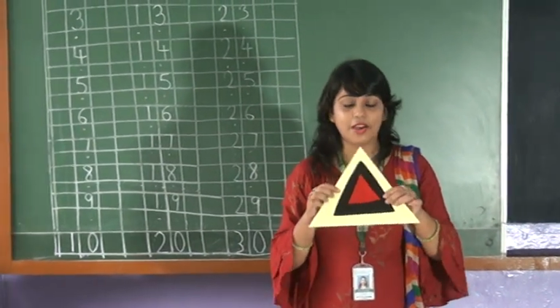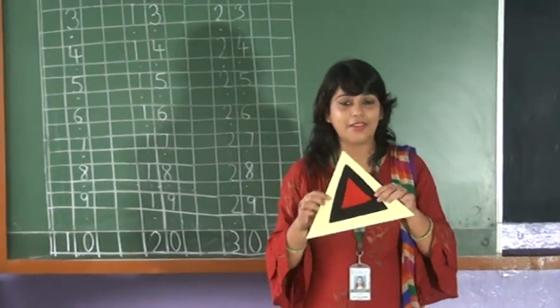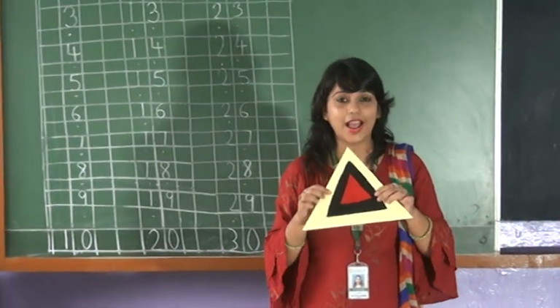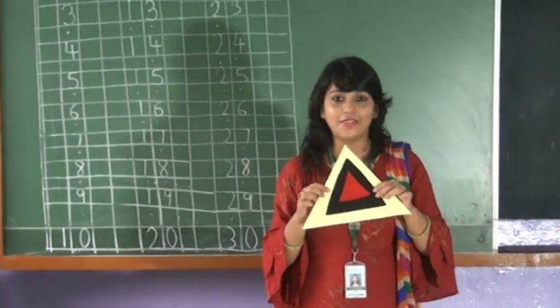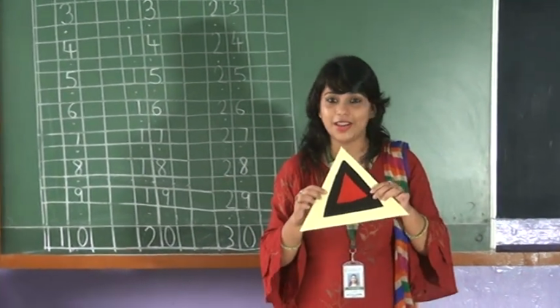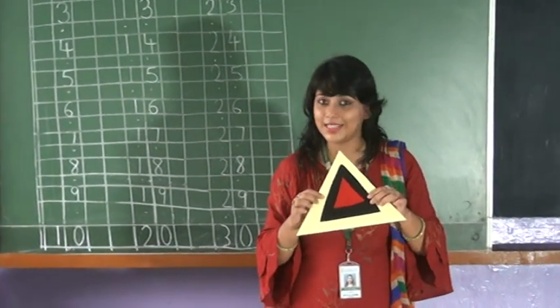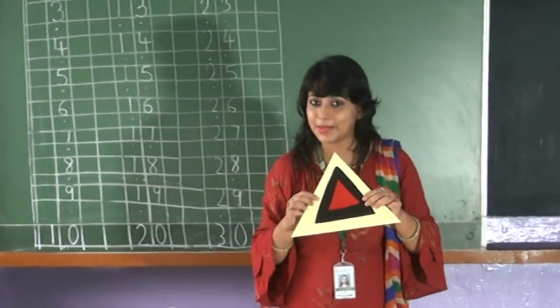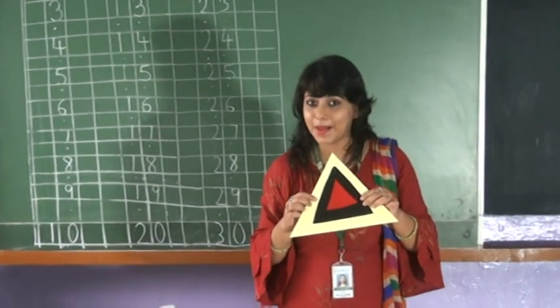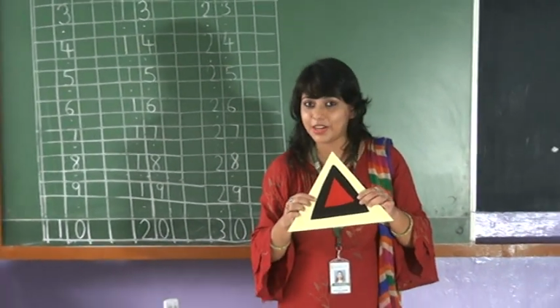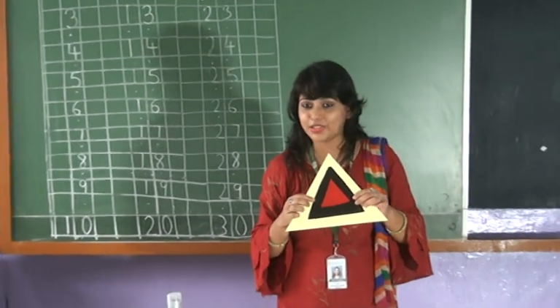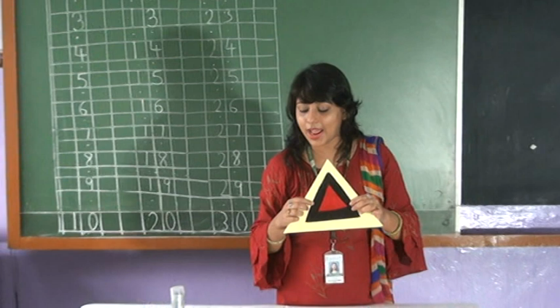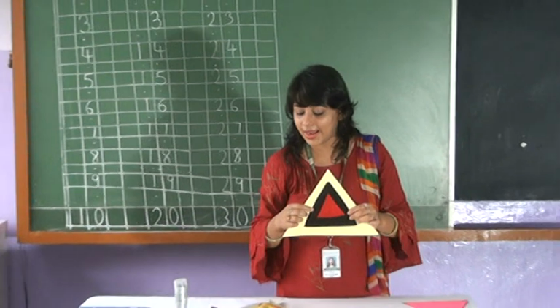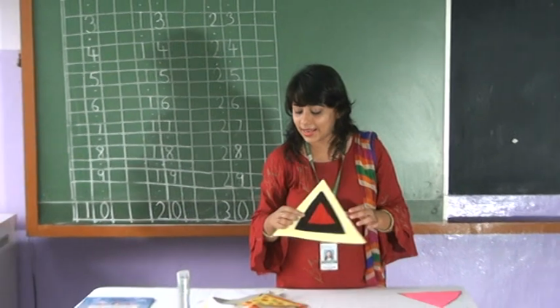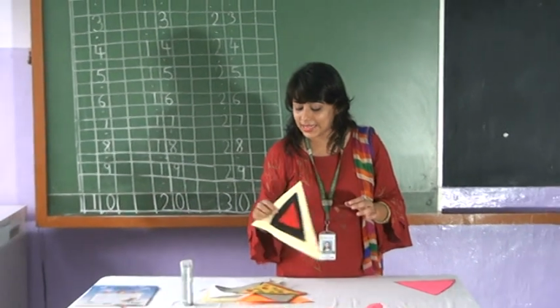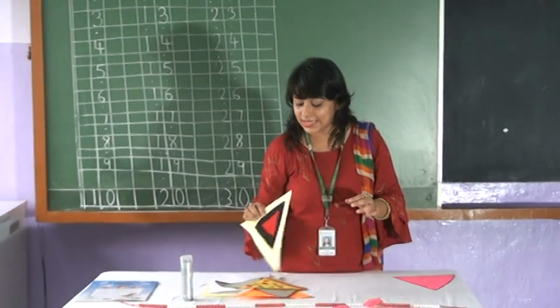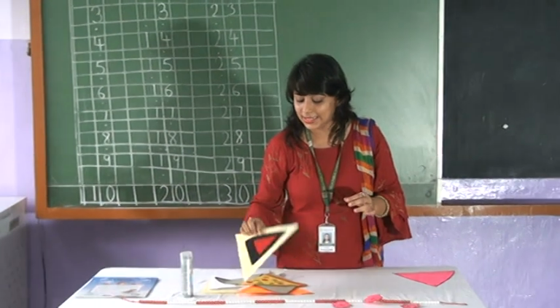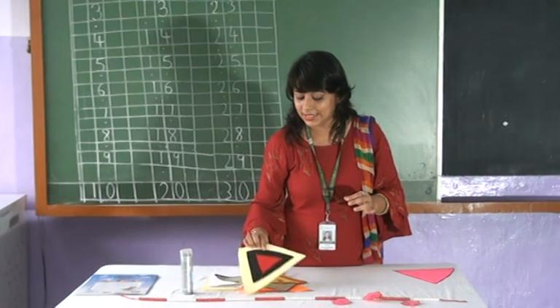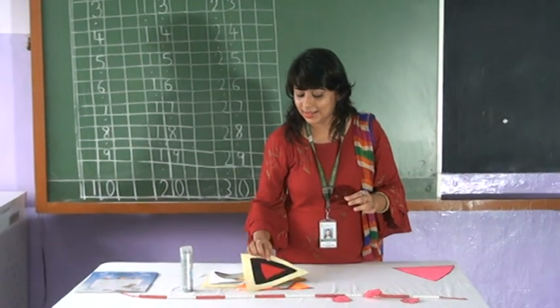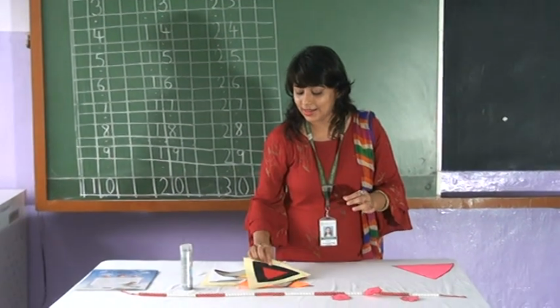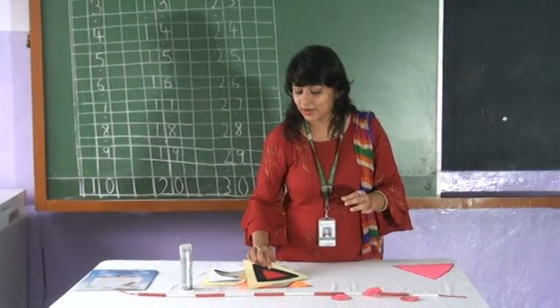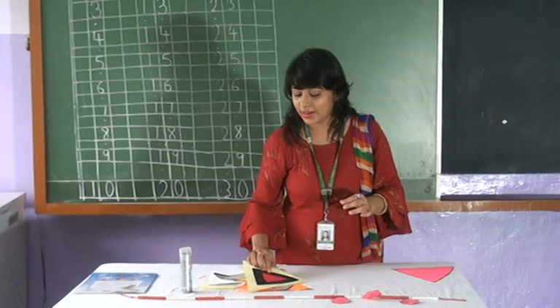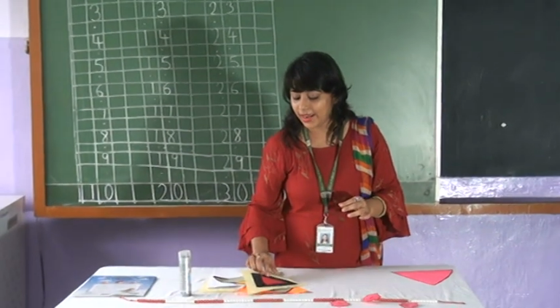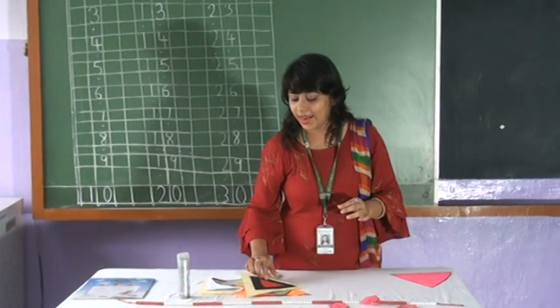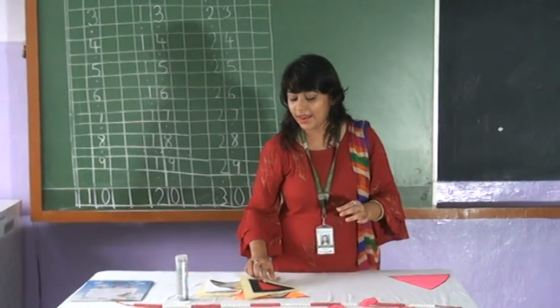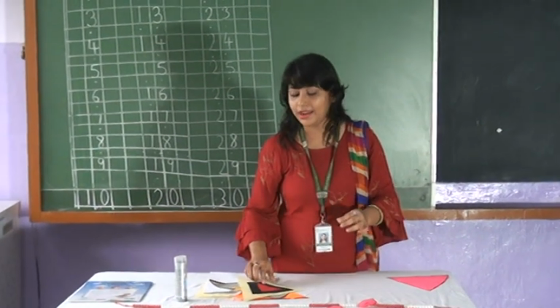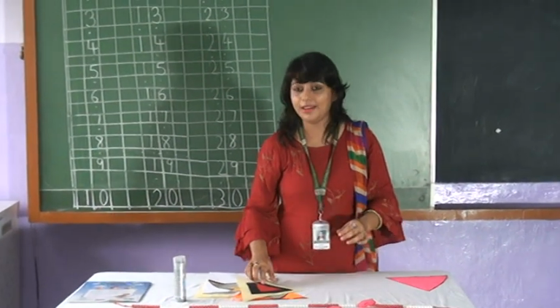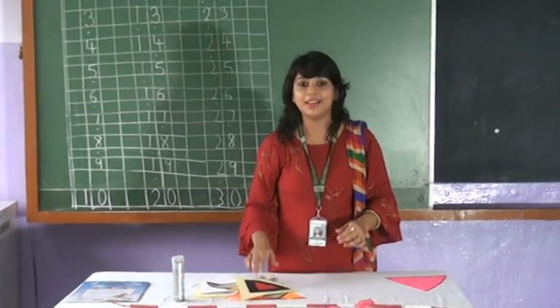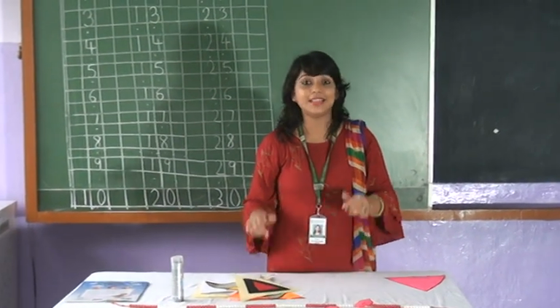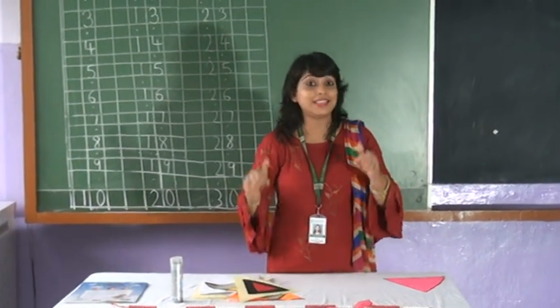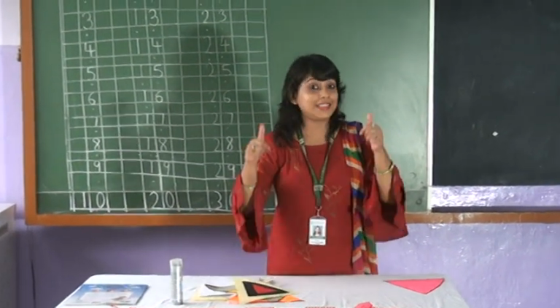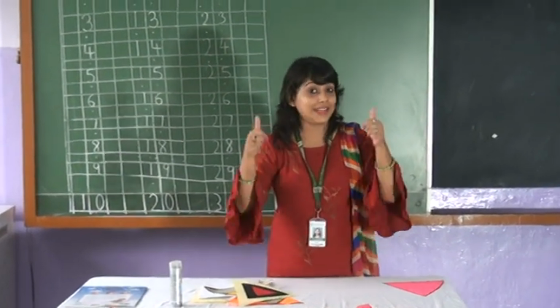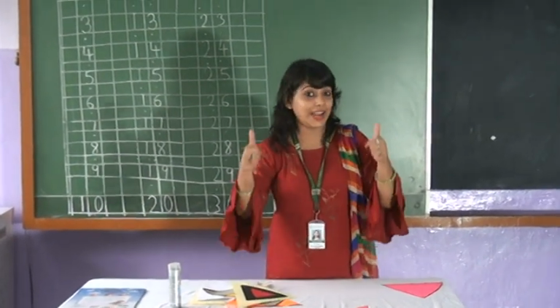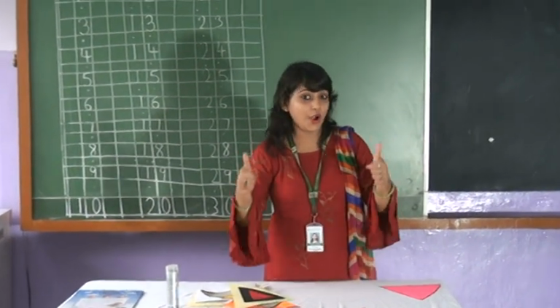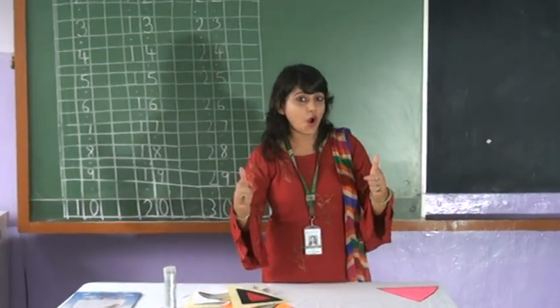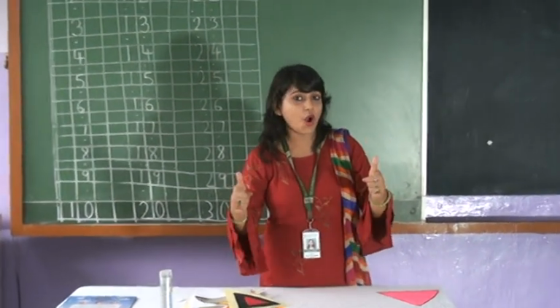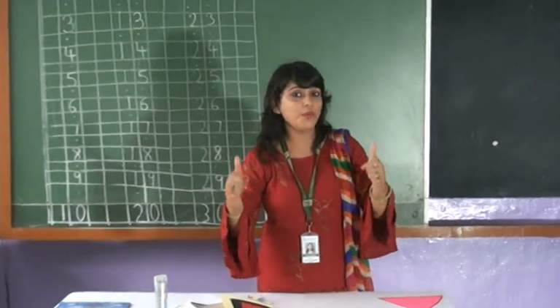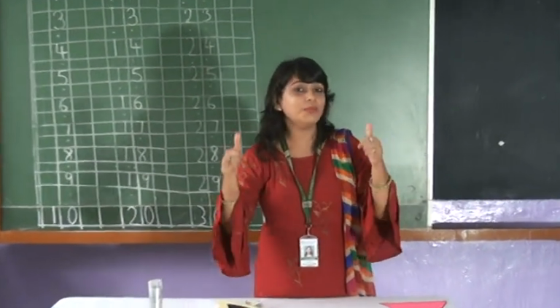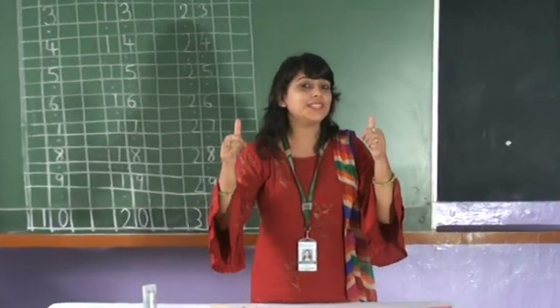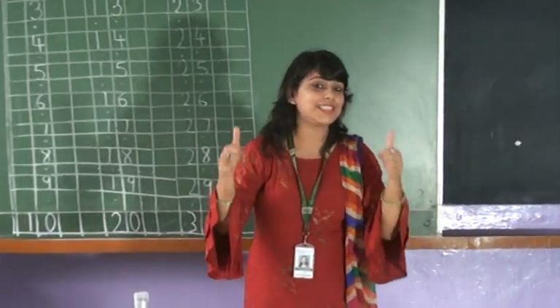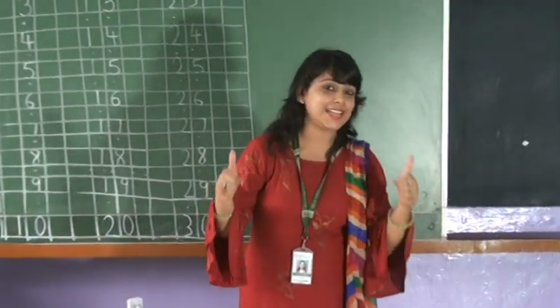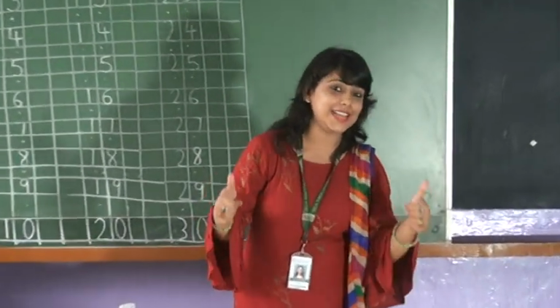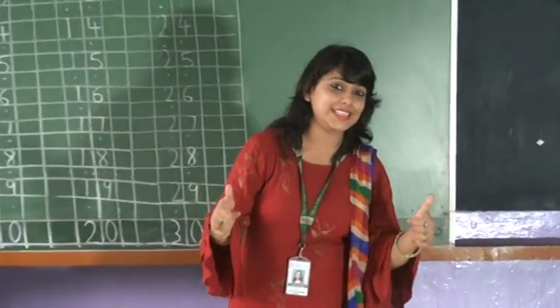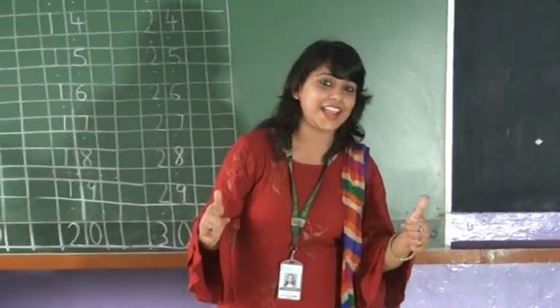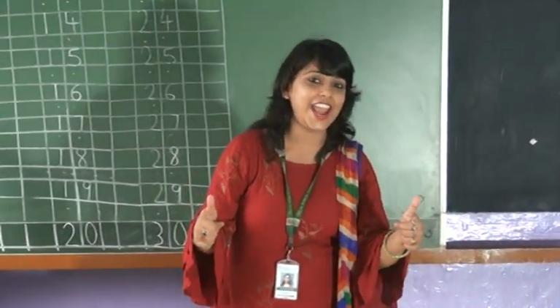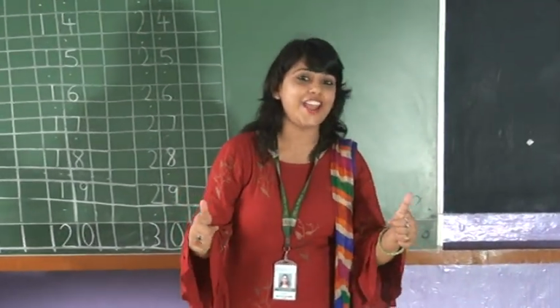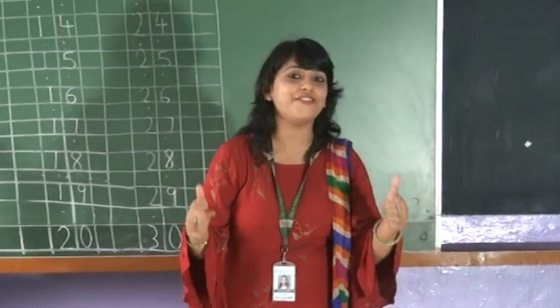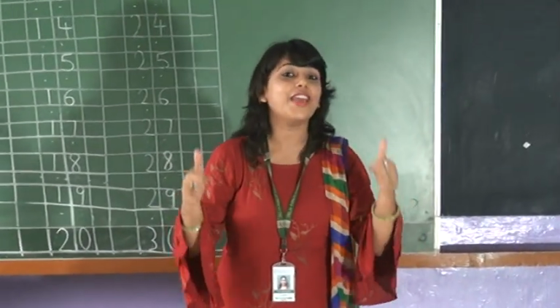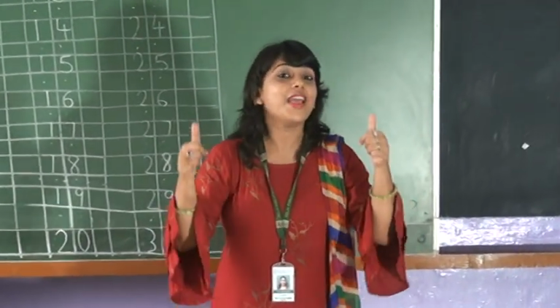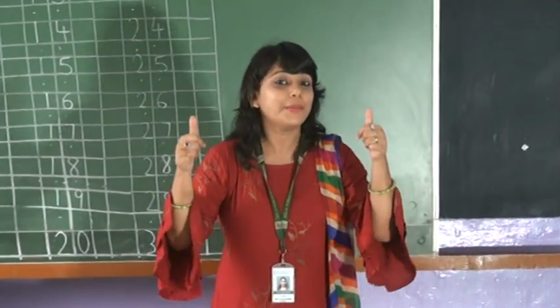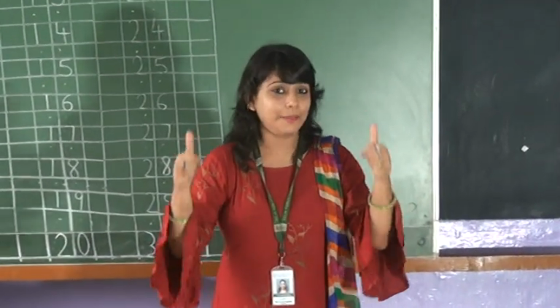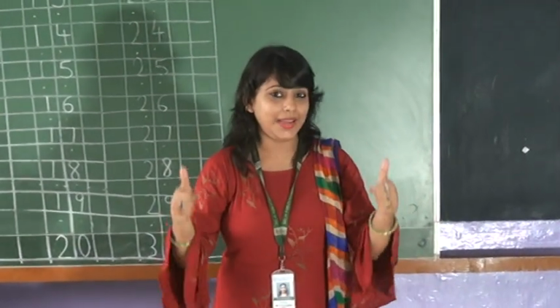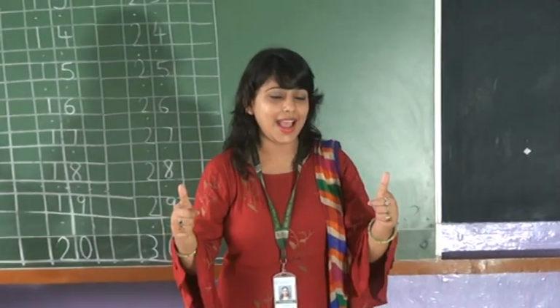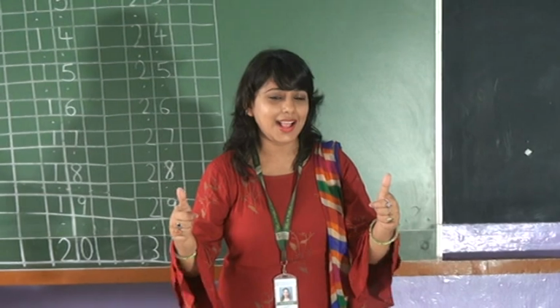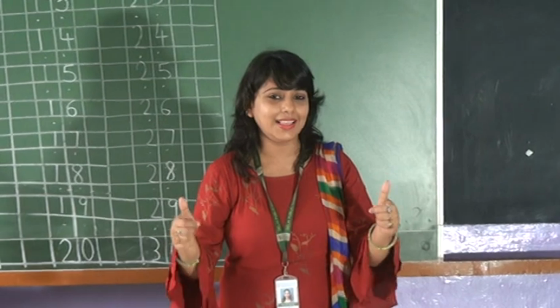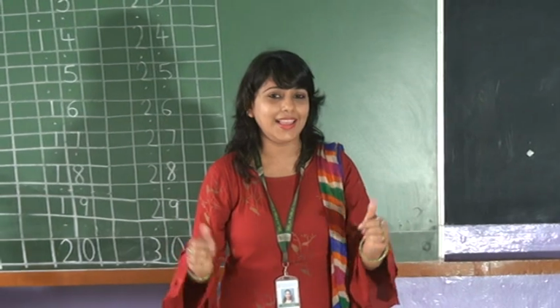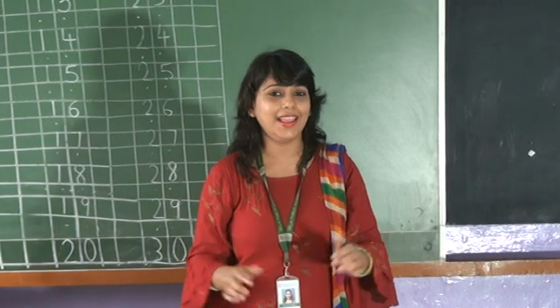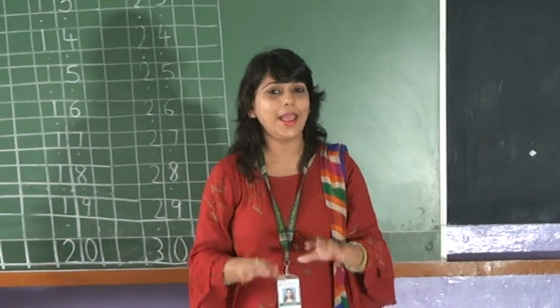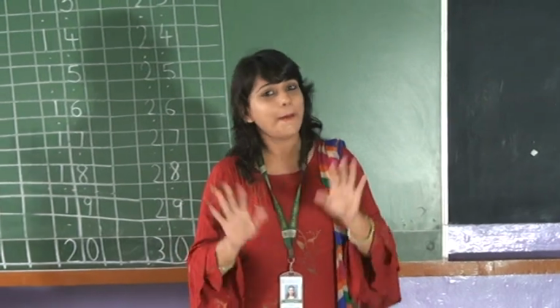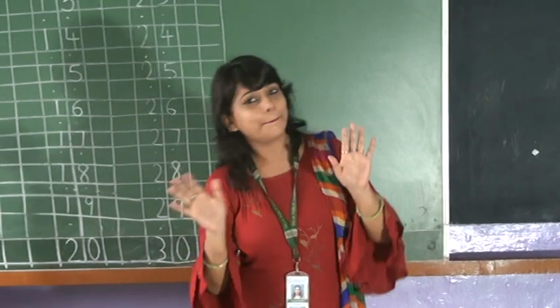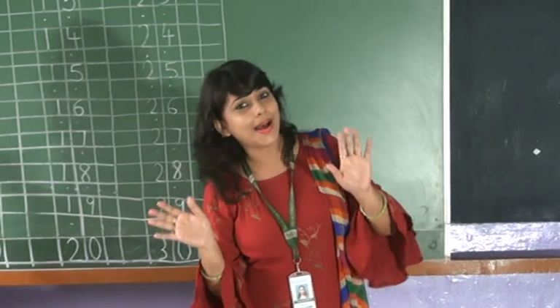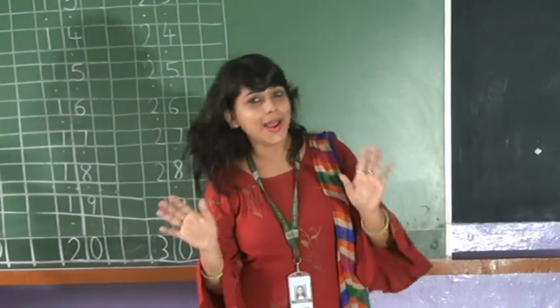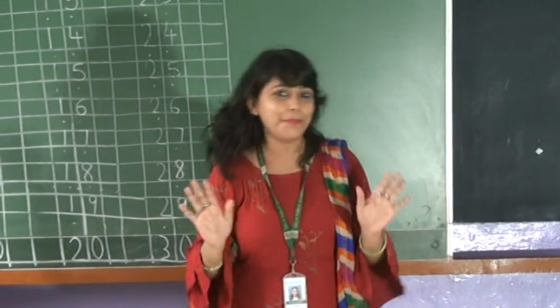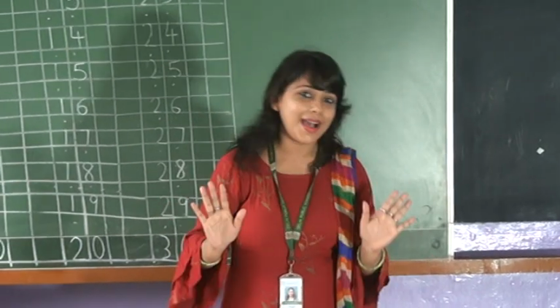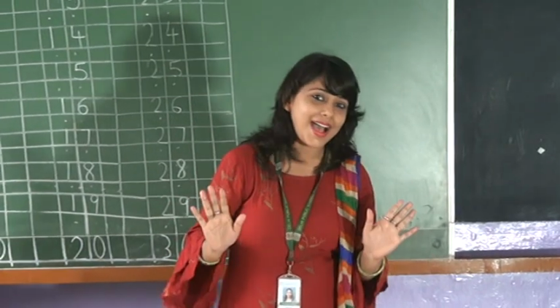All right. Now we have learned about triangle. Stay home. Stay safe. Be healthy. Bye-bye.